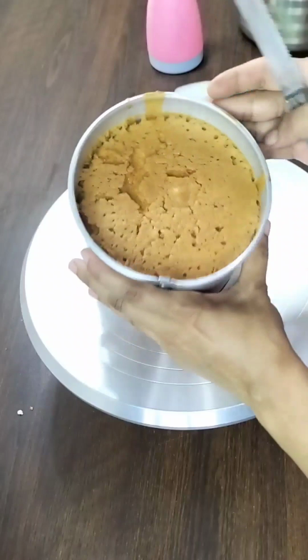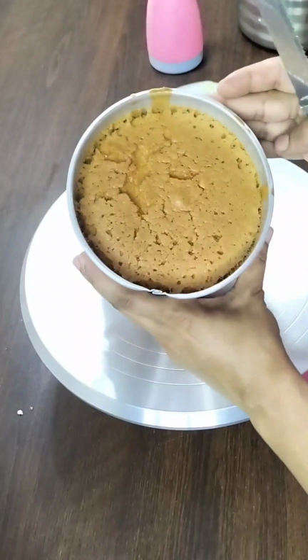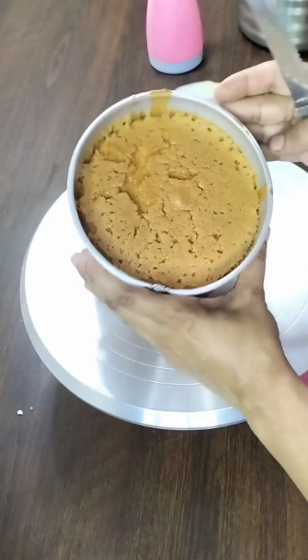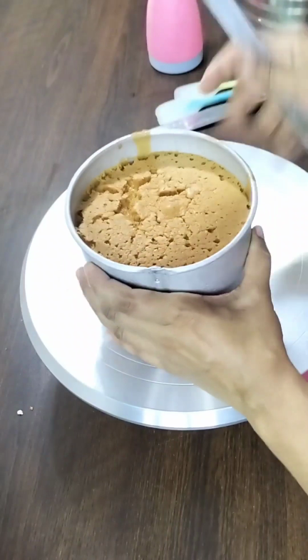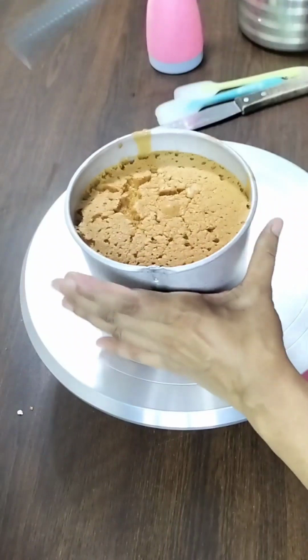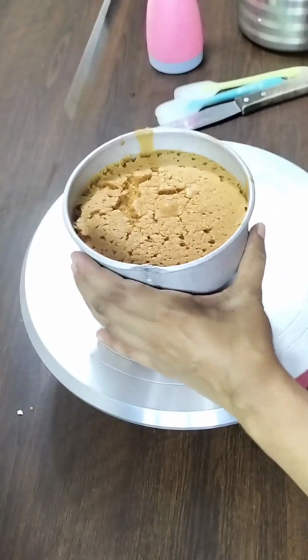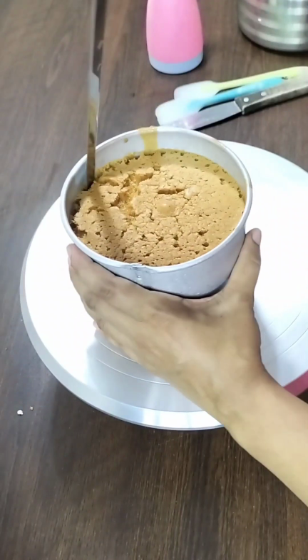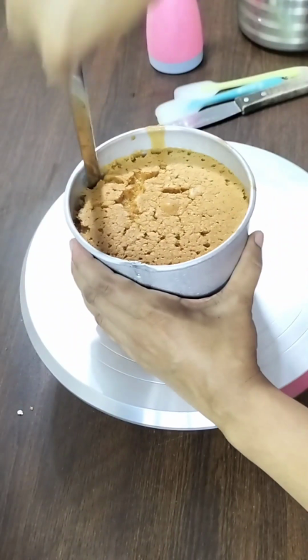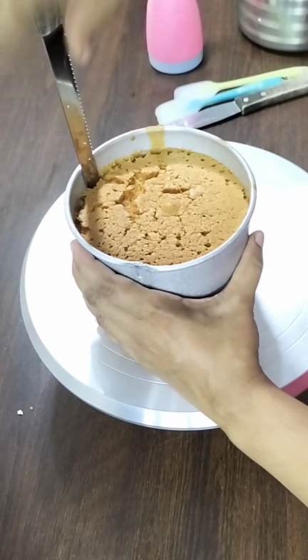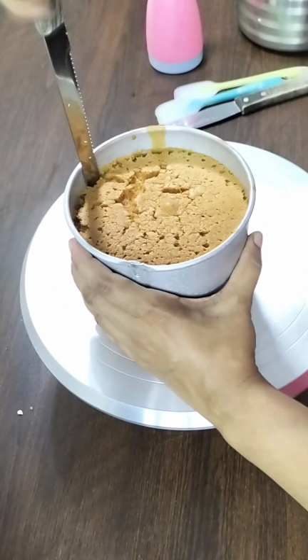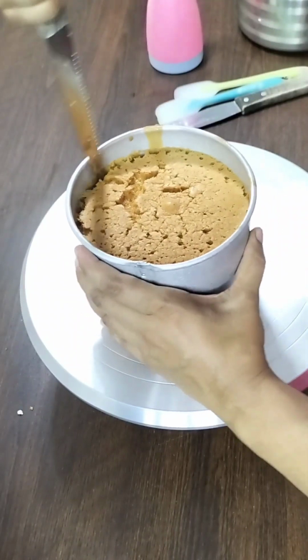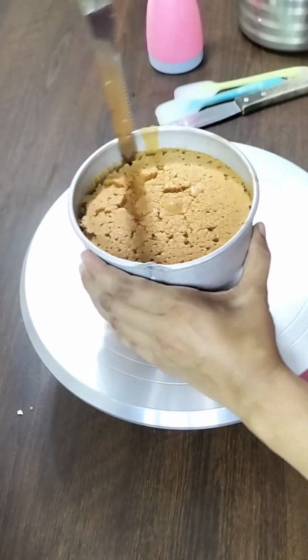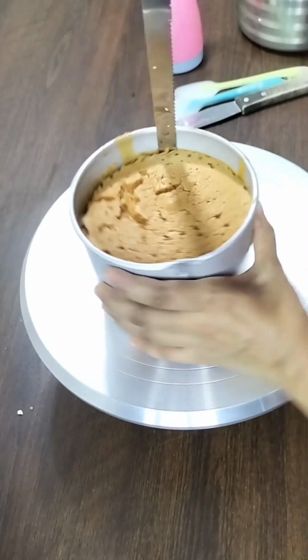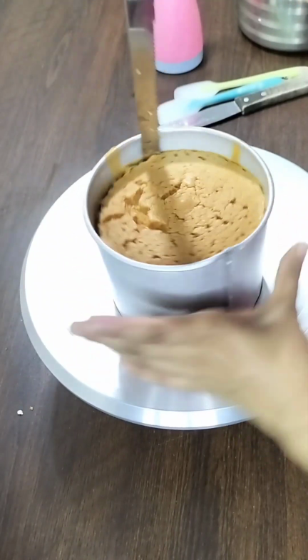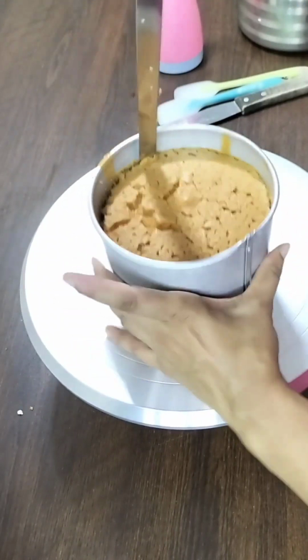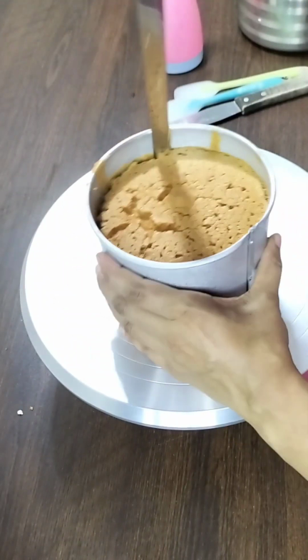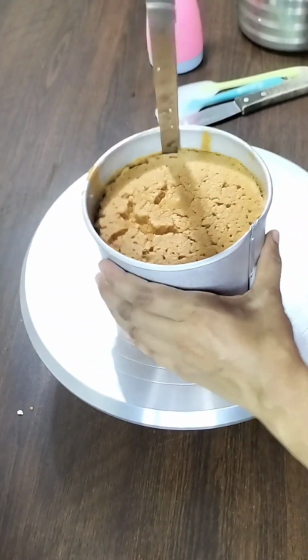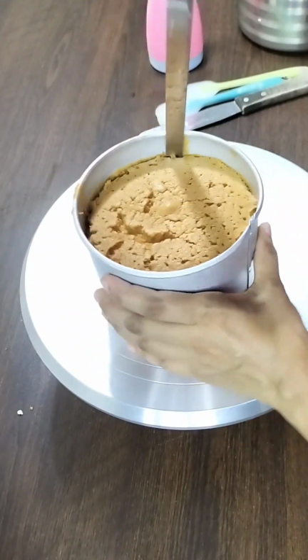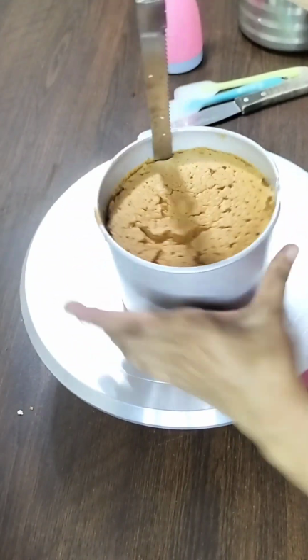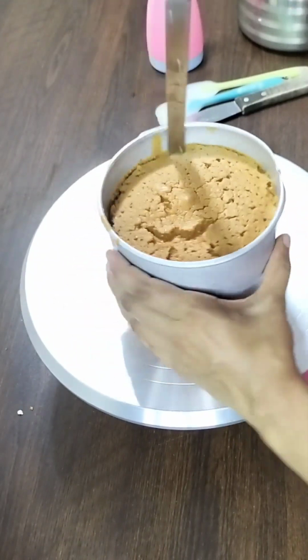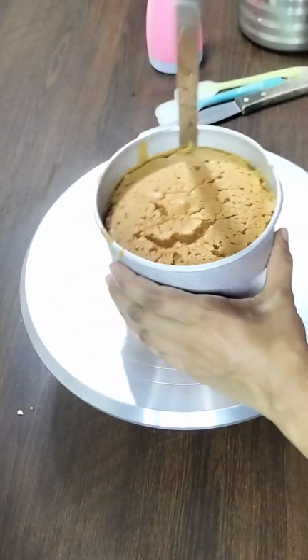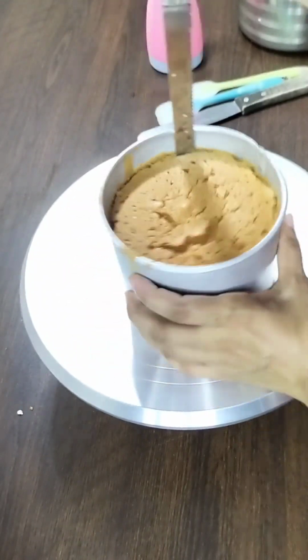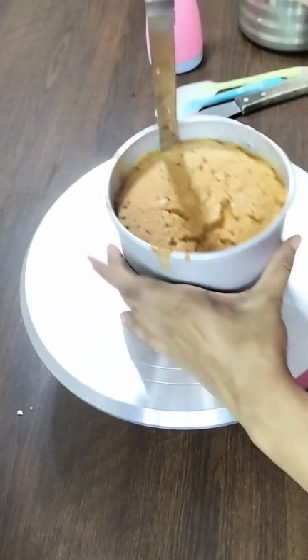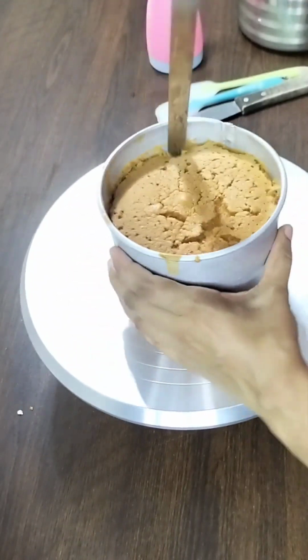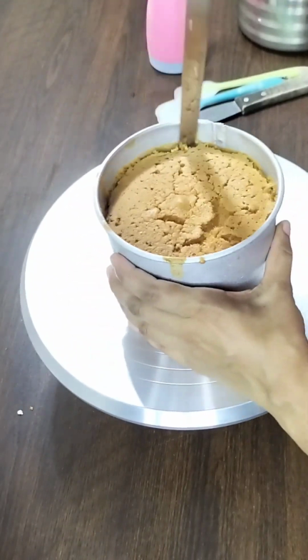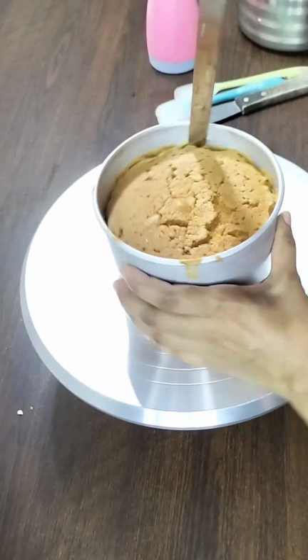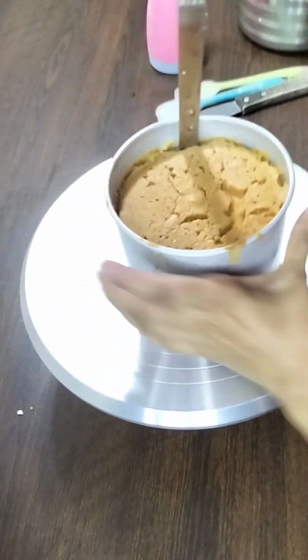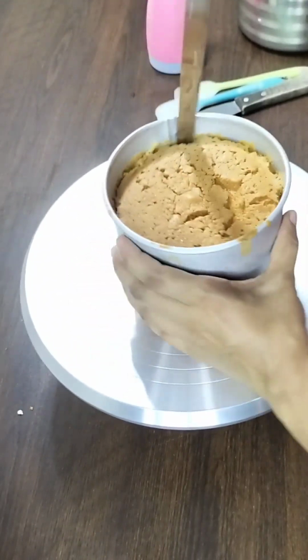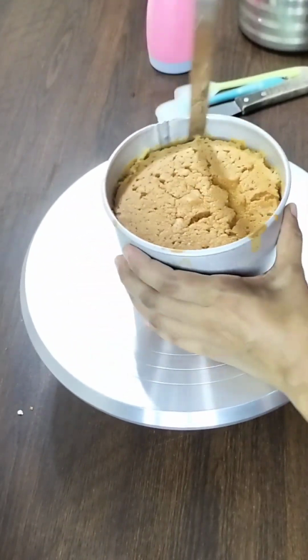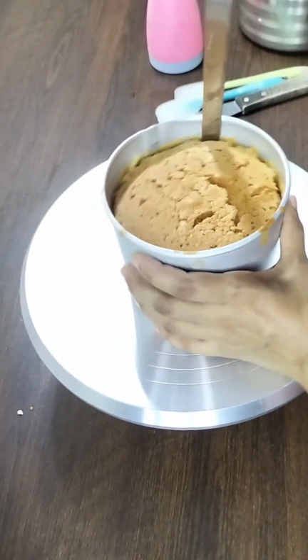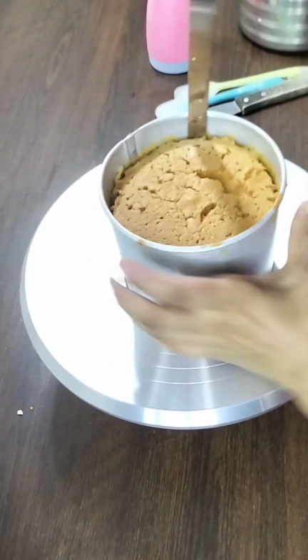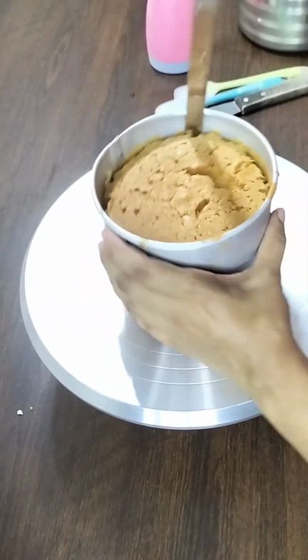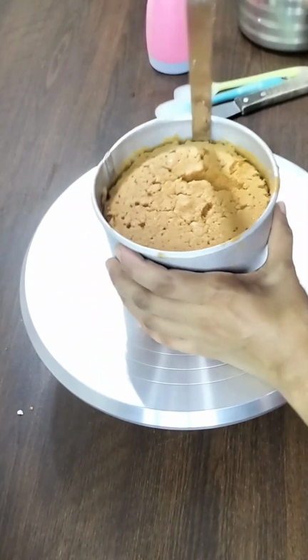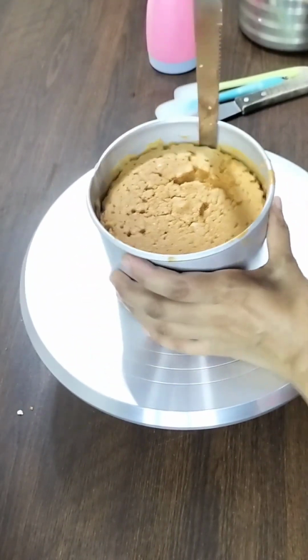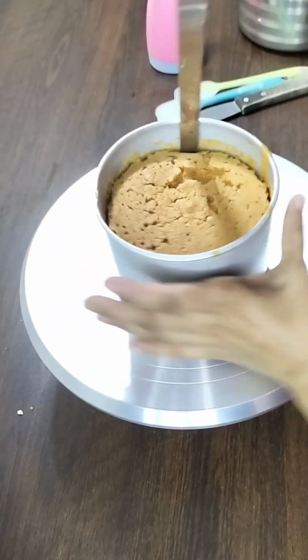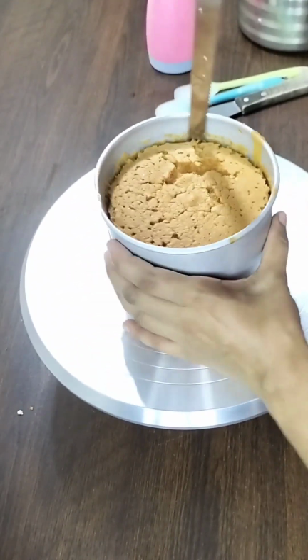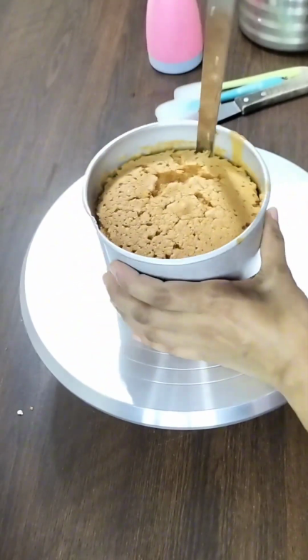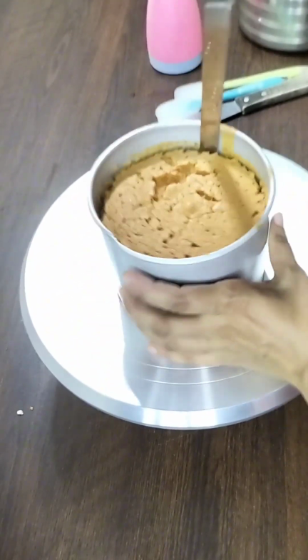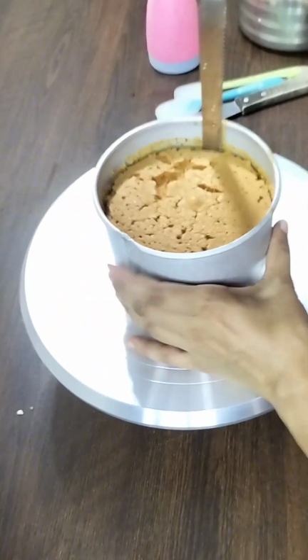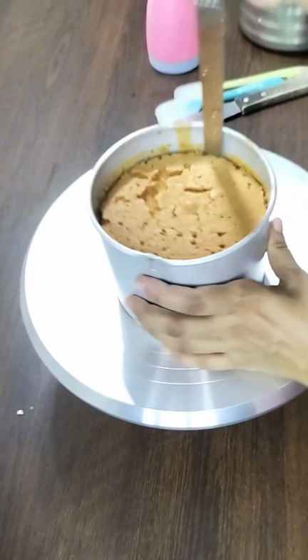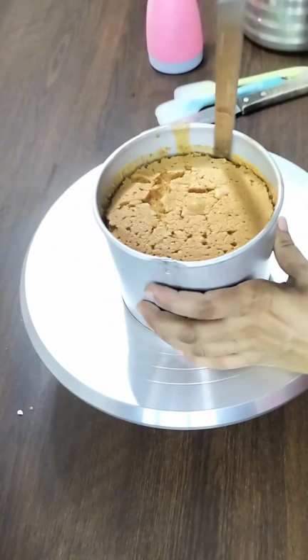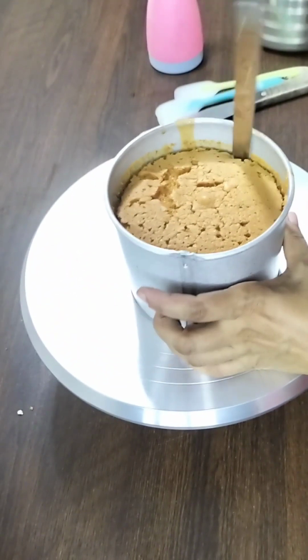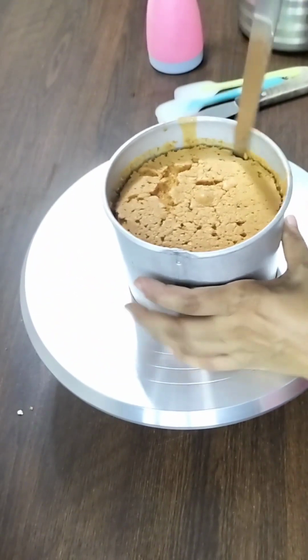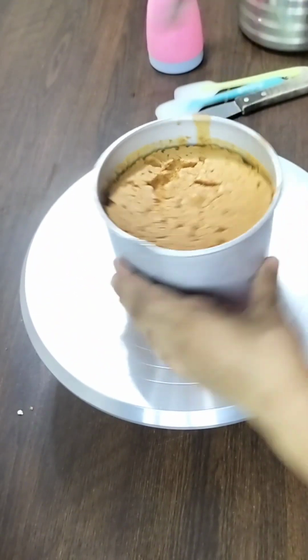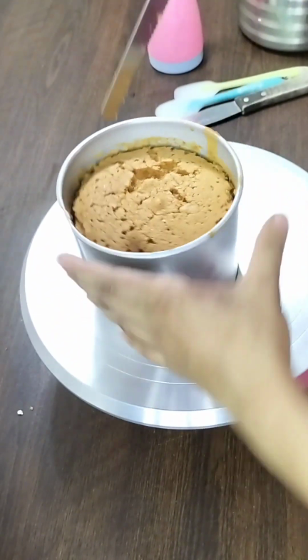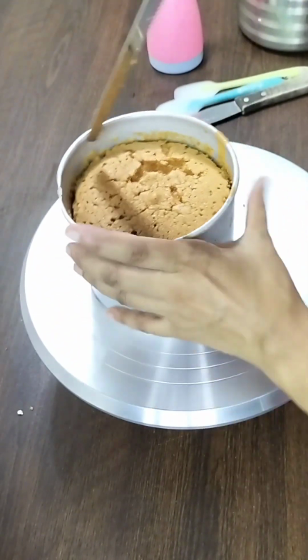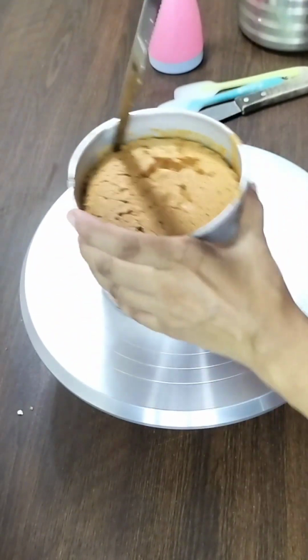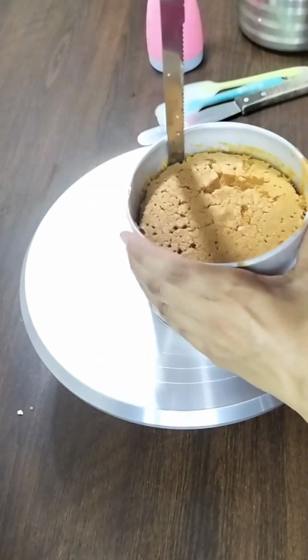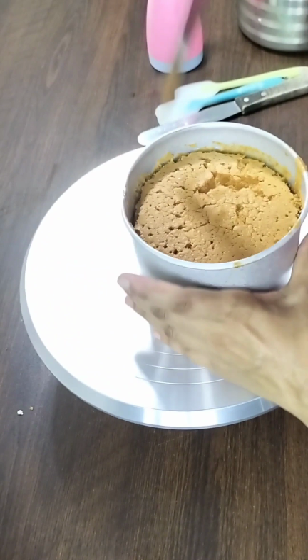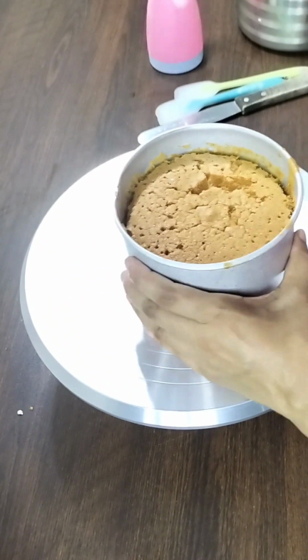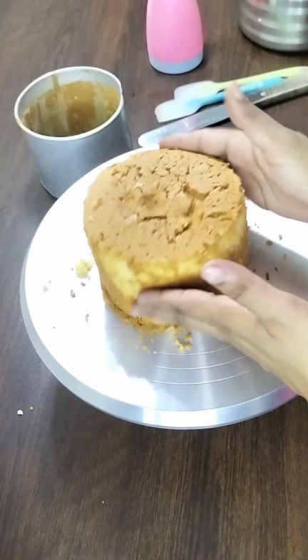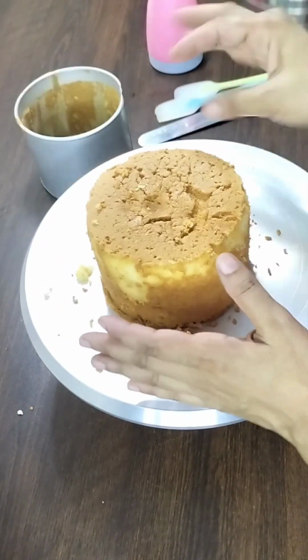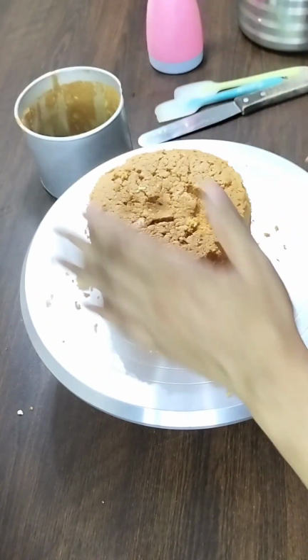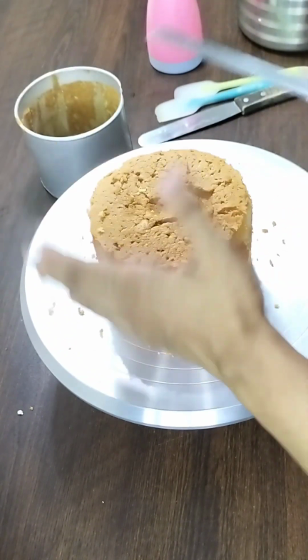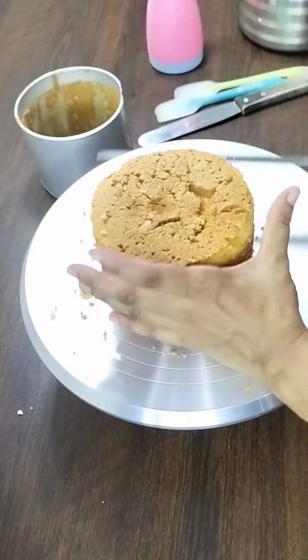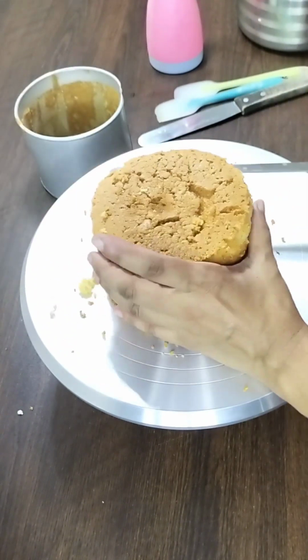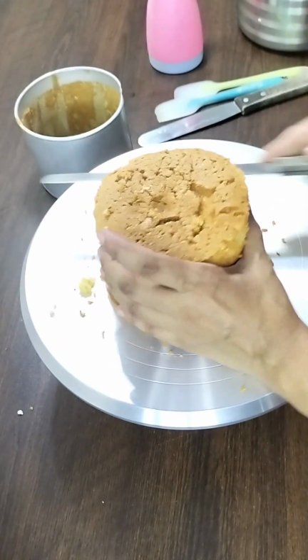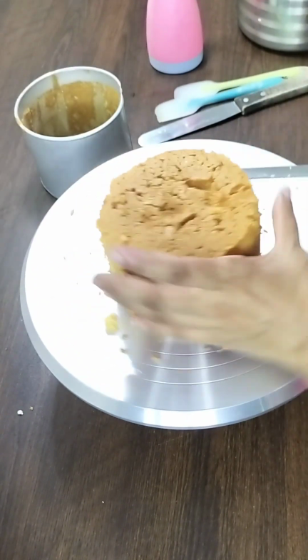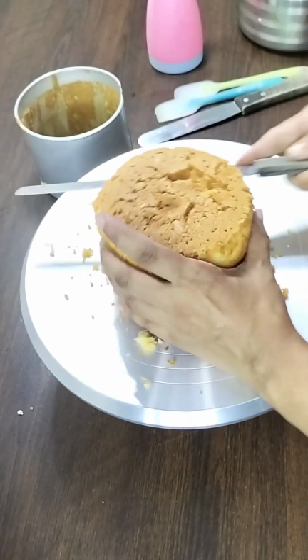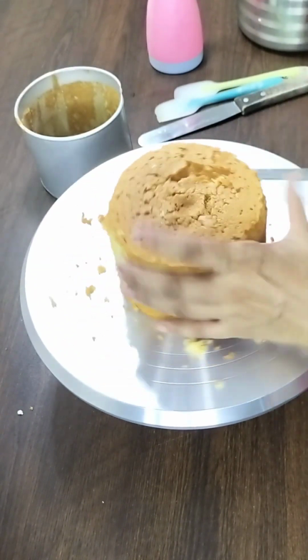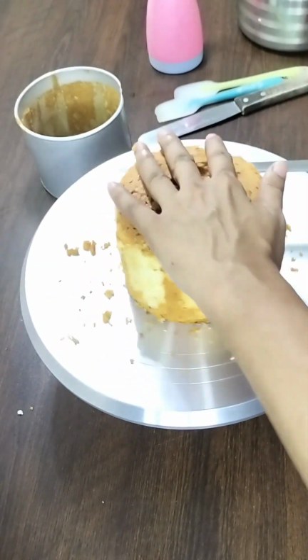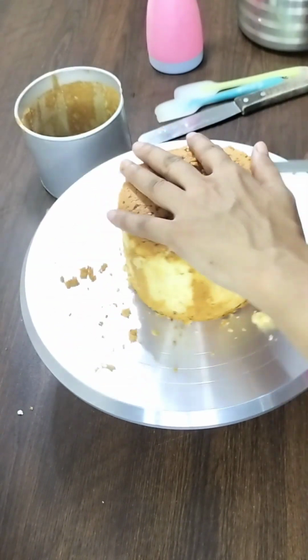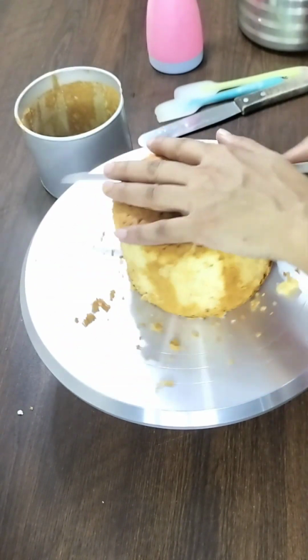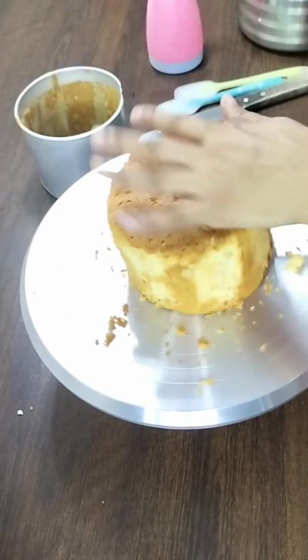Hello, welcome to my channel. Today we are going to make a video of 1 pound of honey.